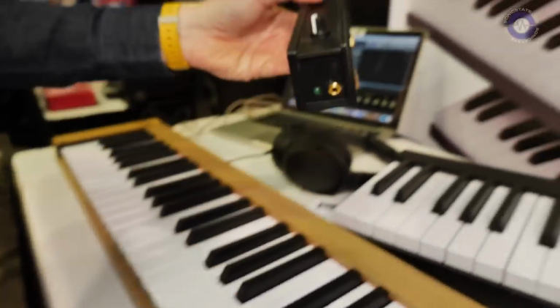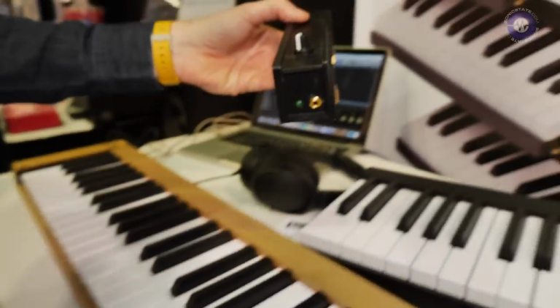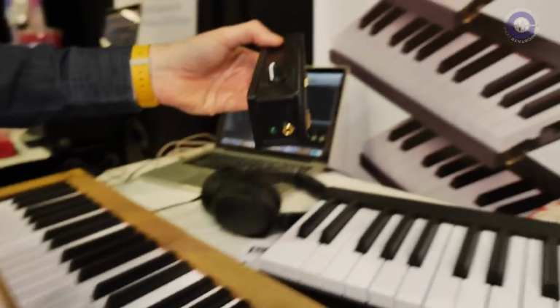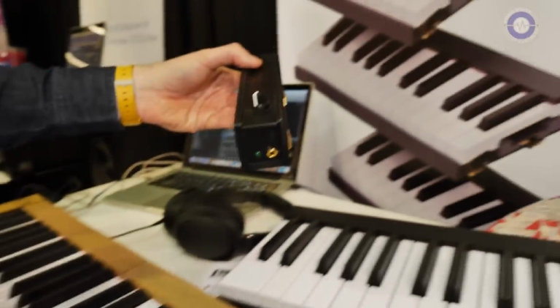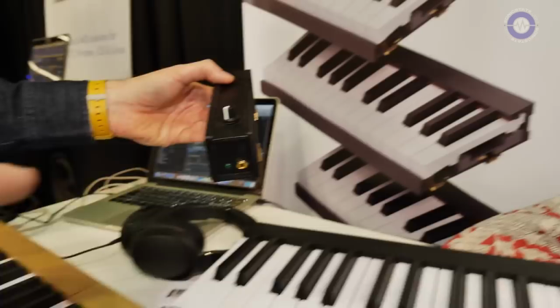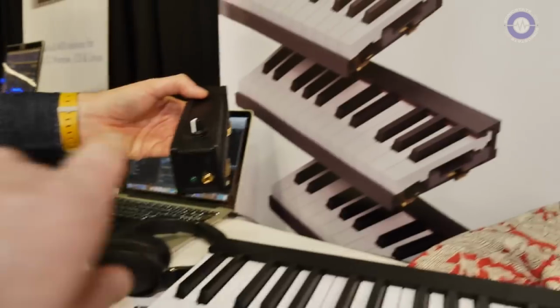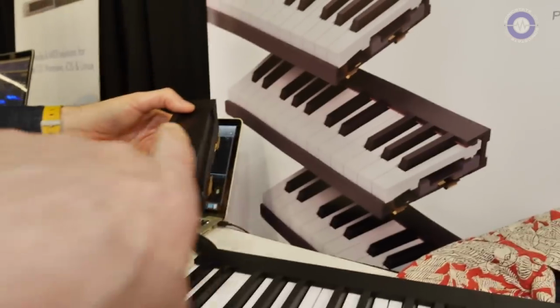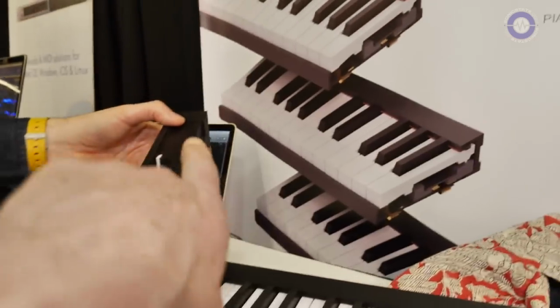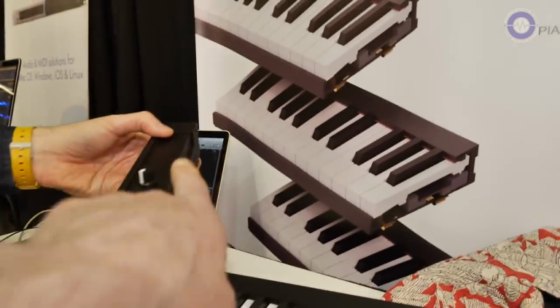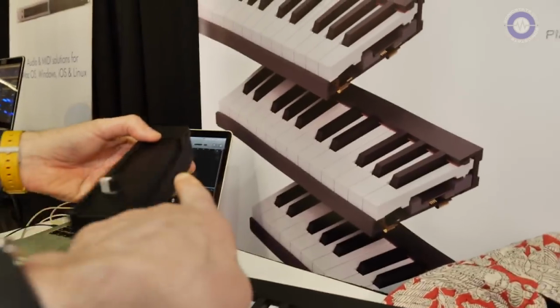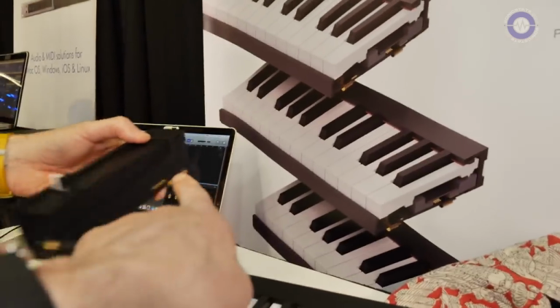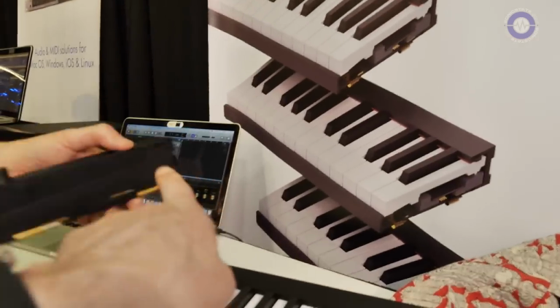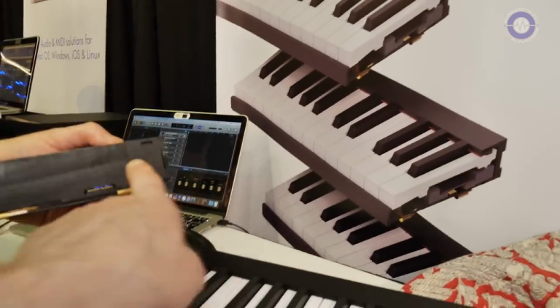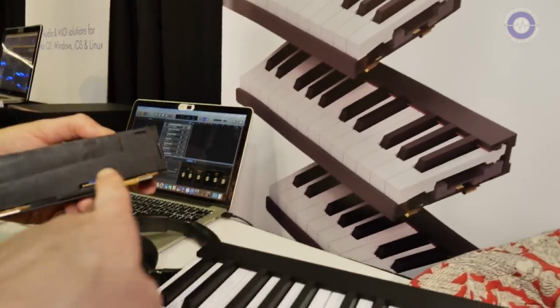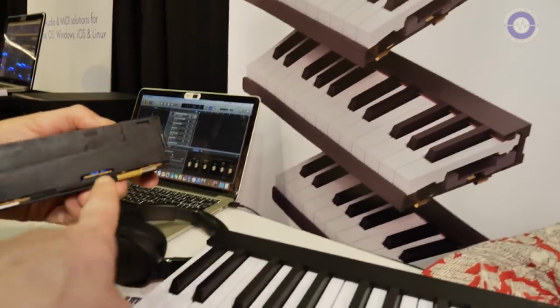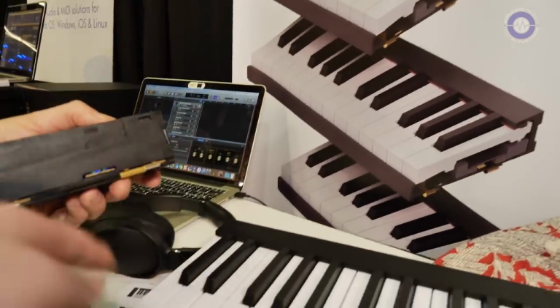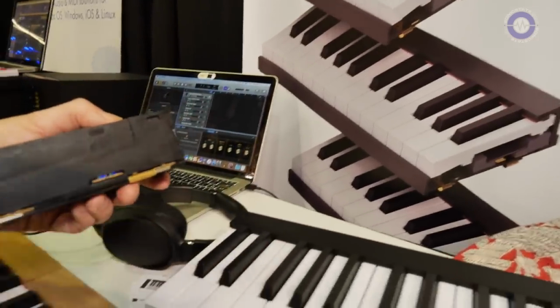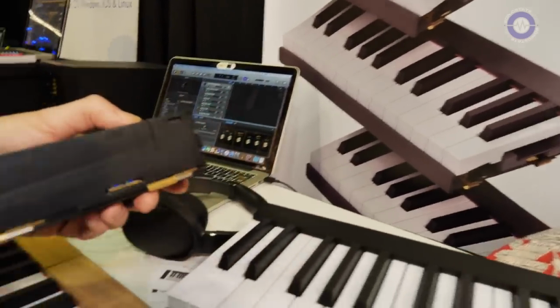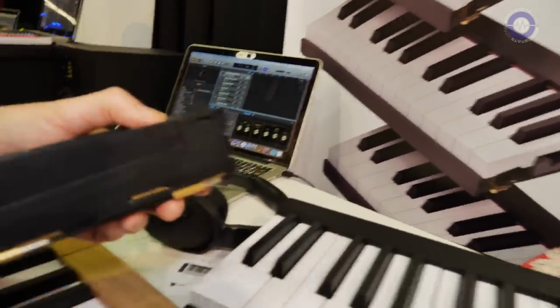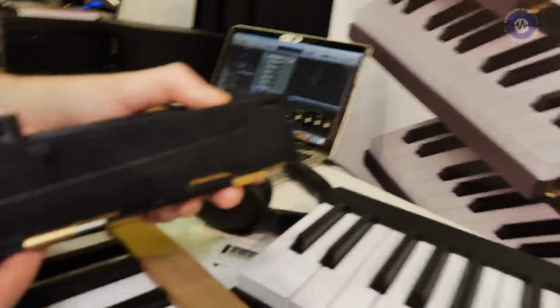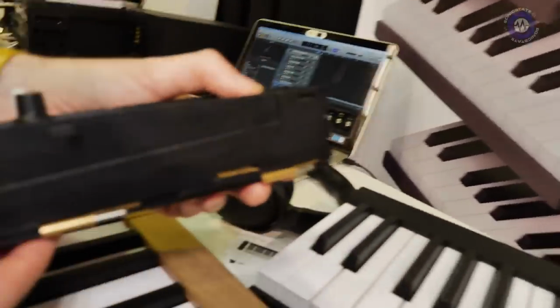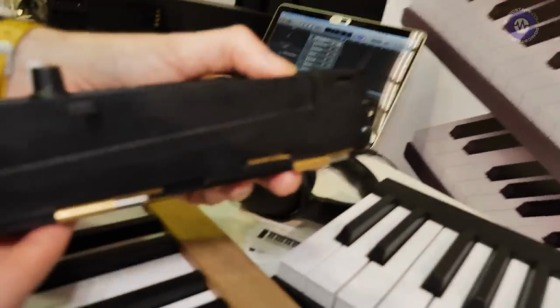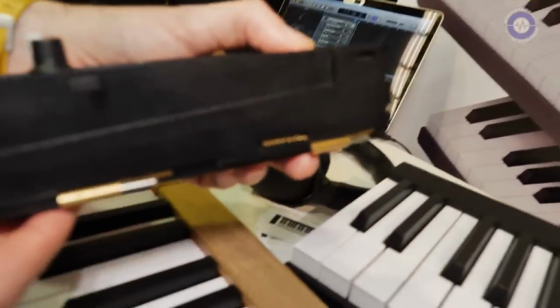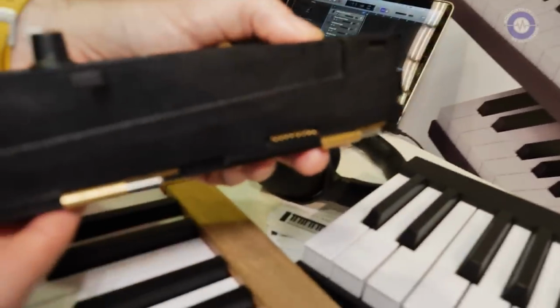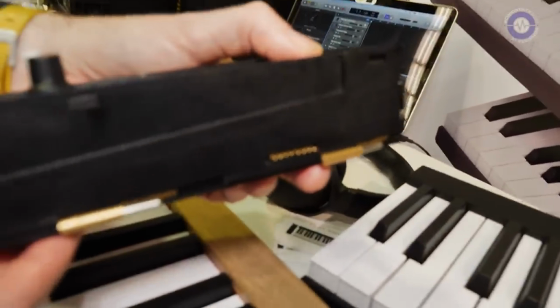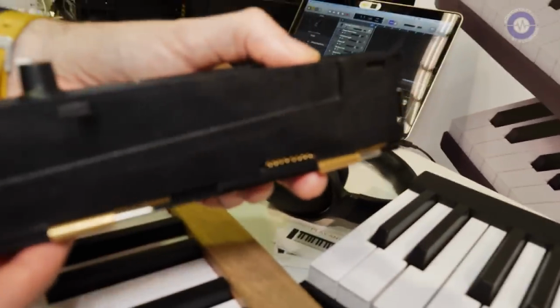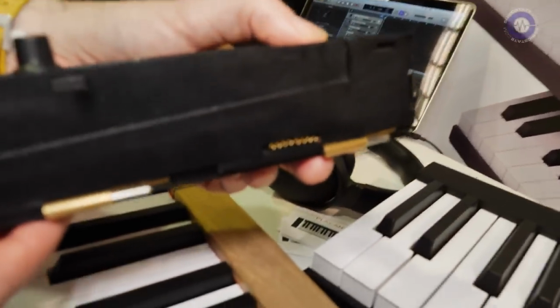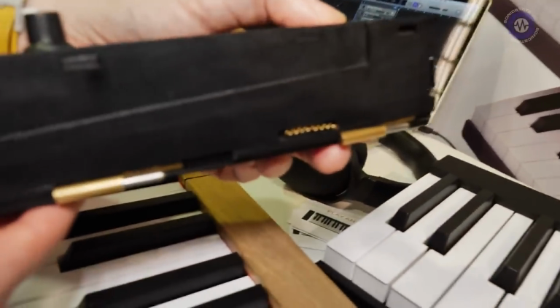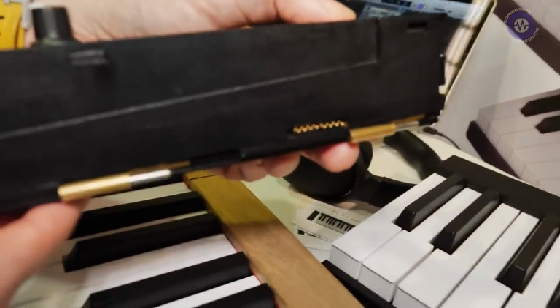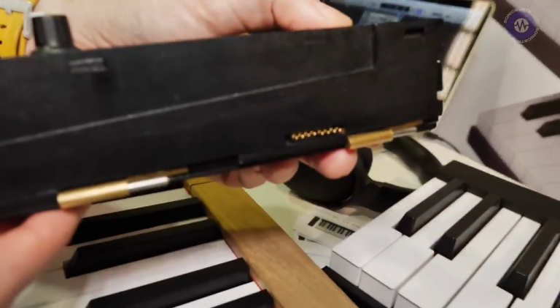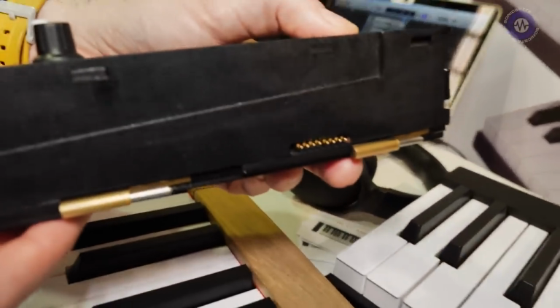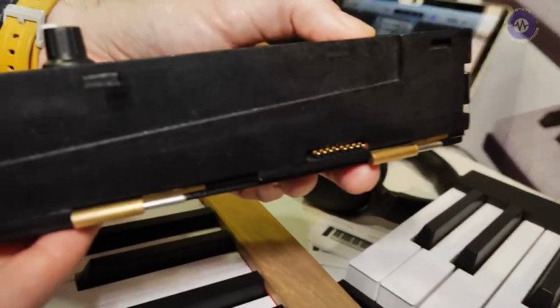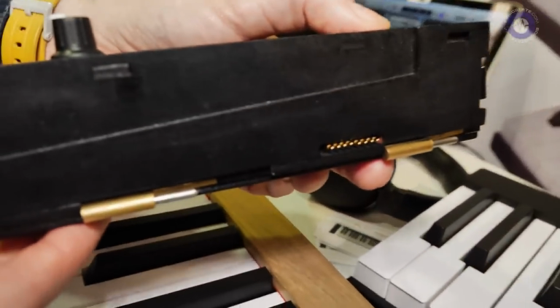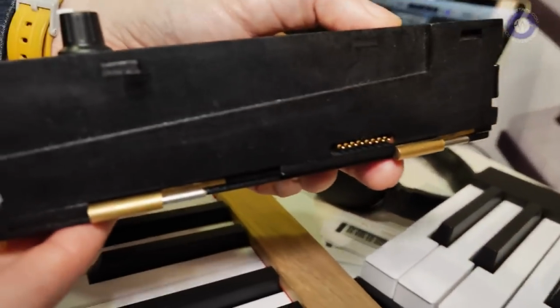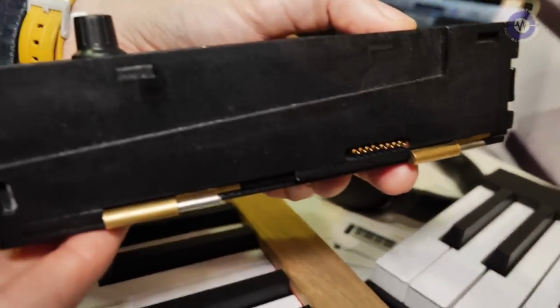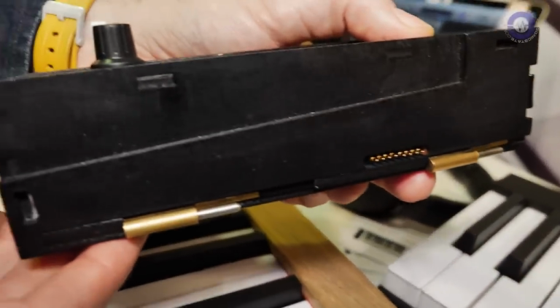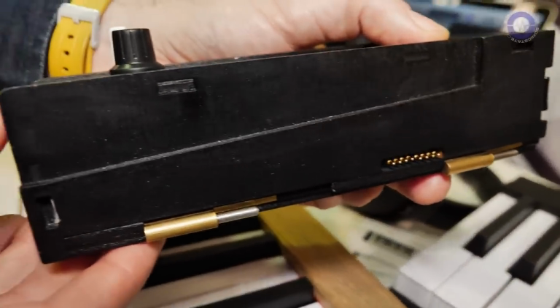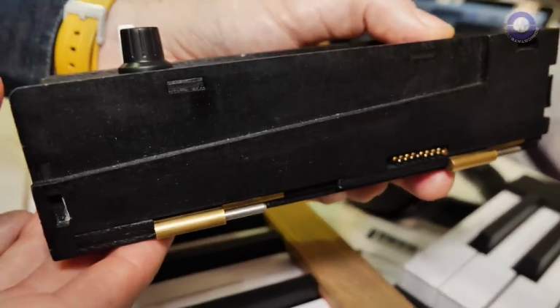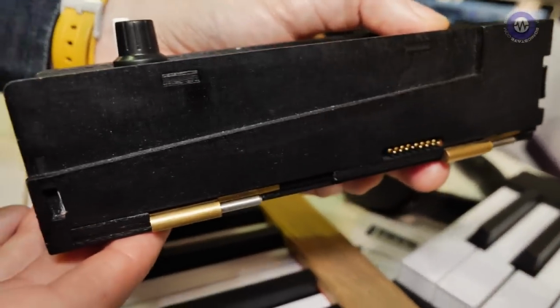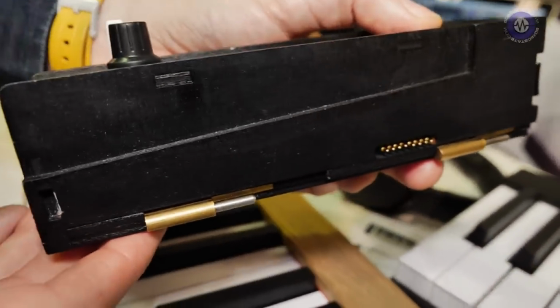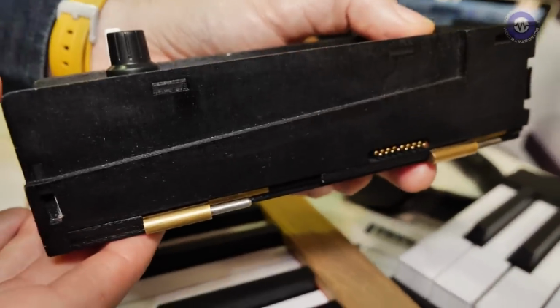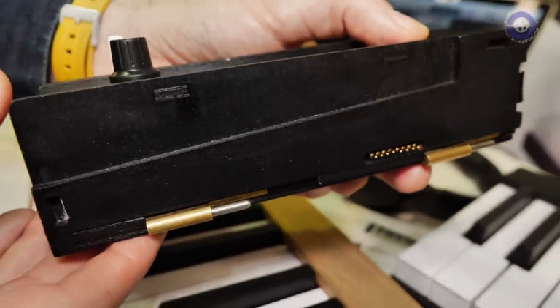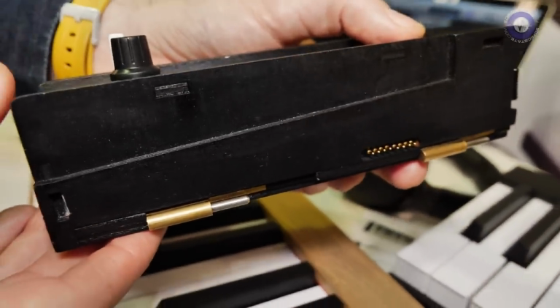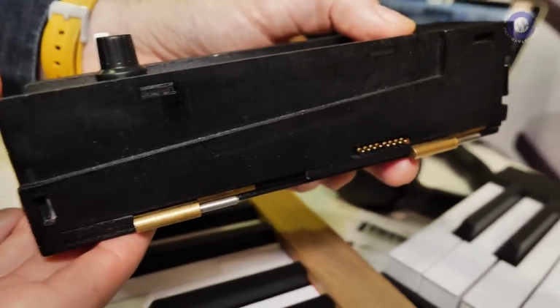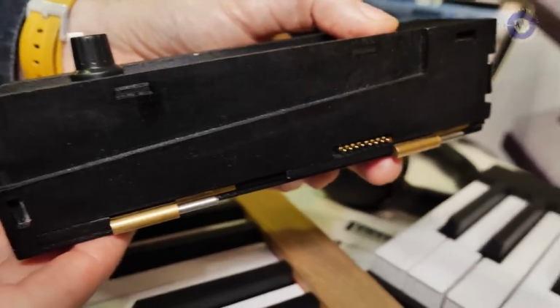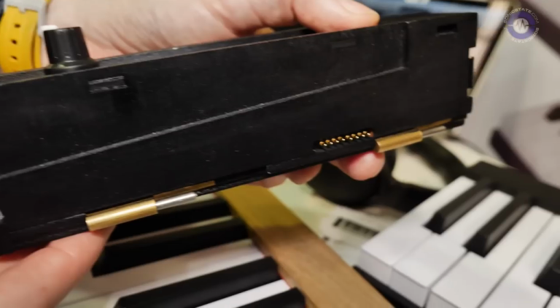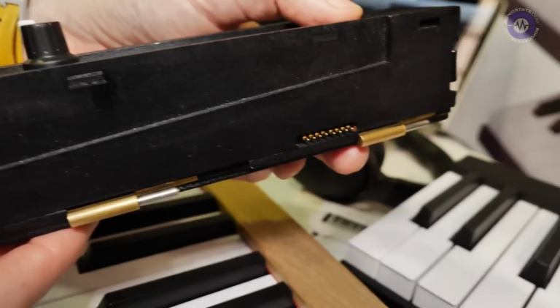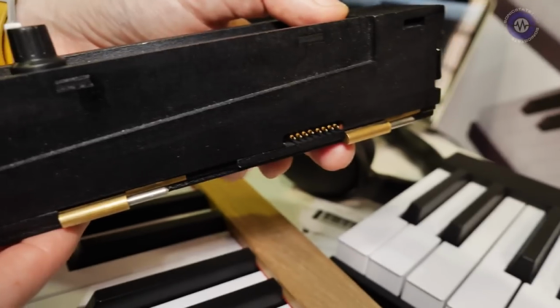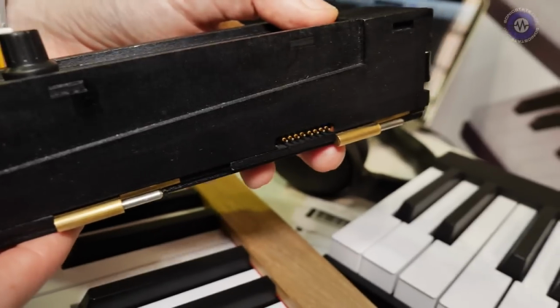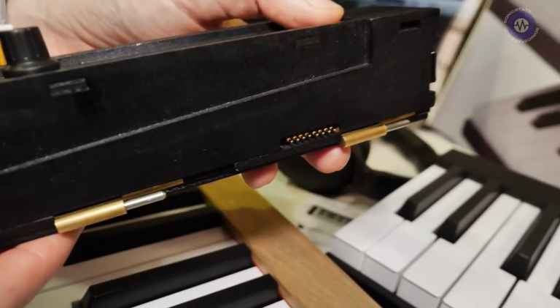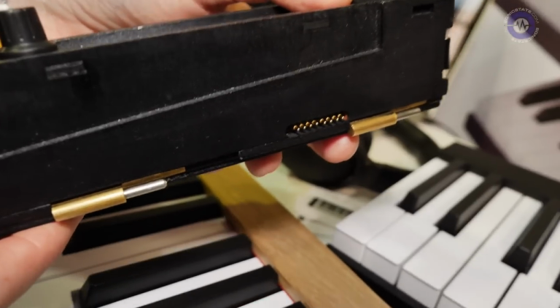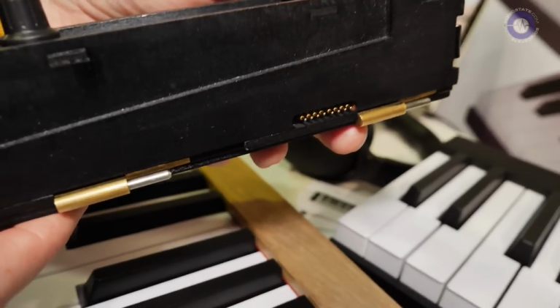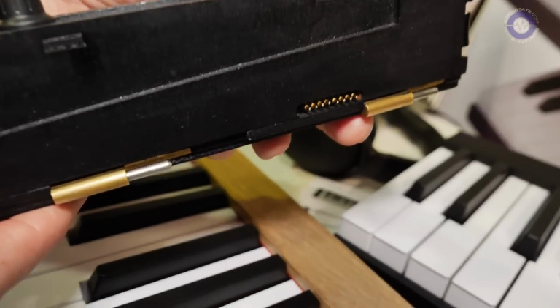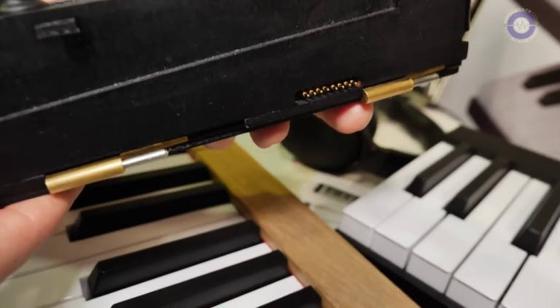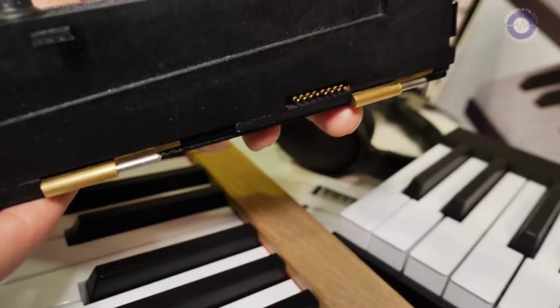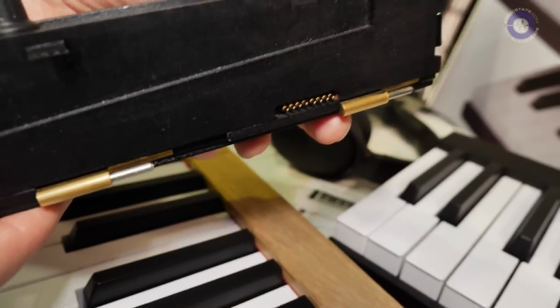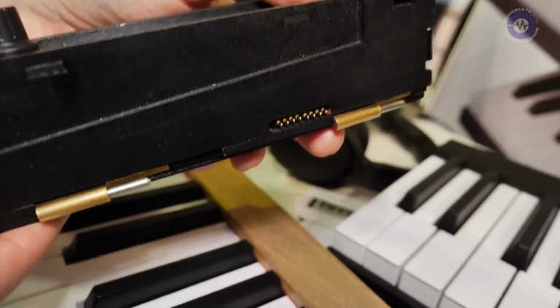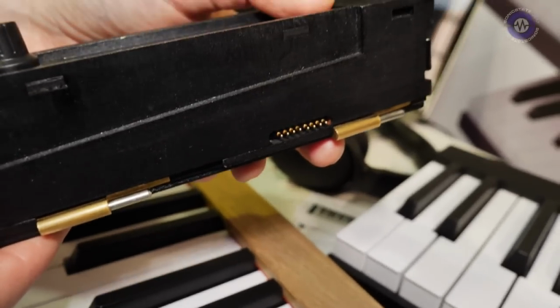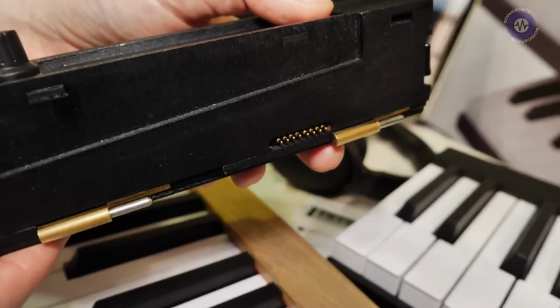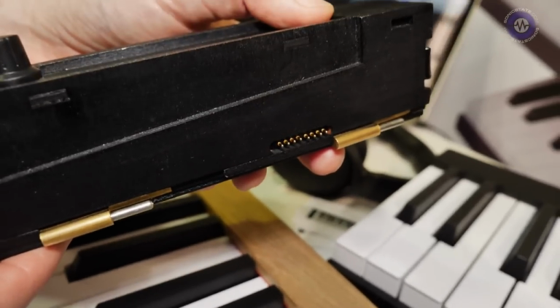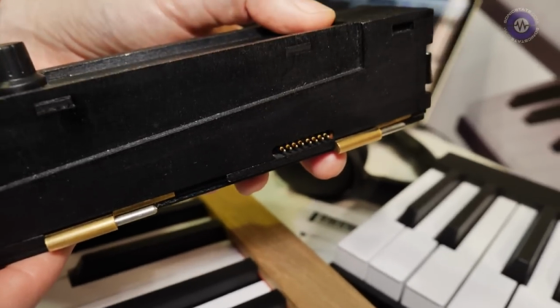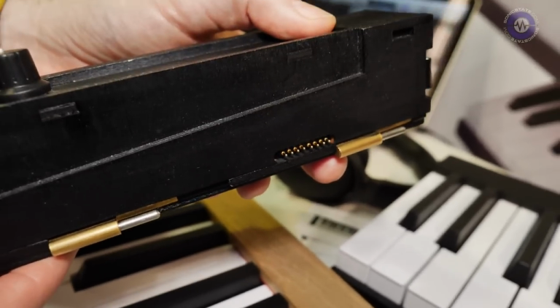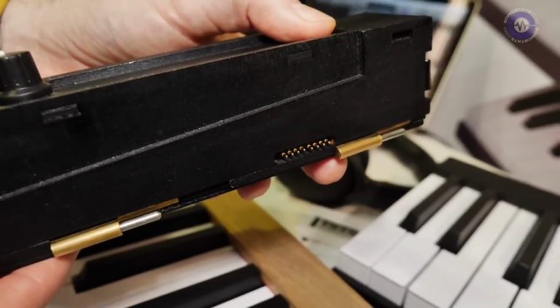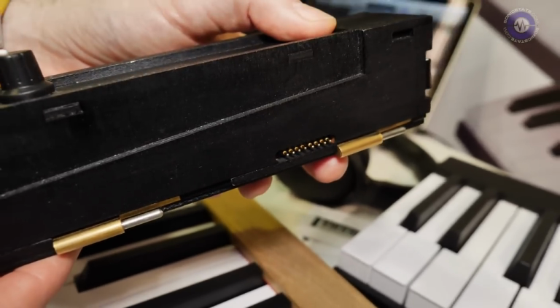Can I see the connection? Yeah. So this is how it connects between the modules? Yeah, these are the connectors.